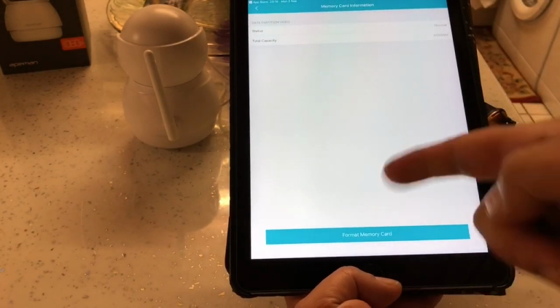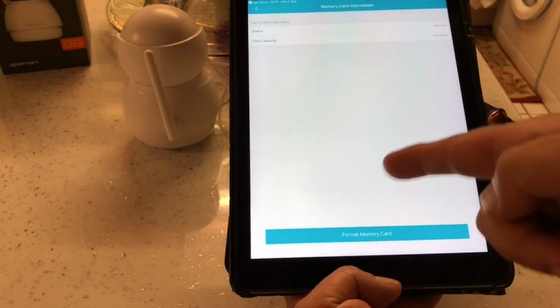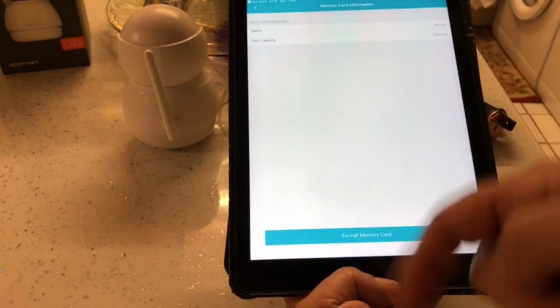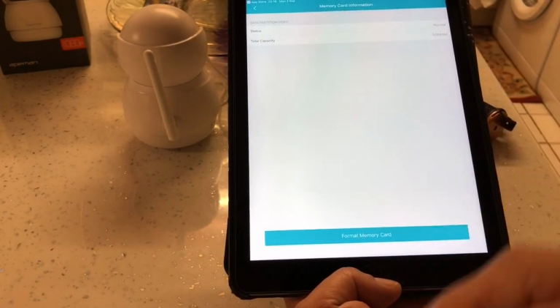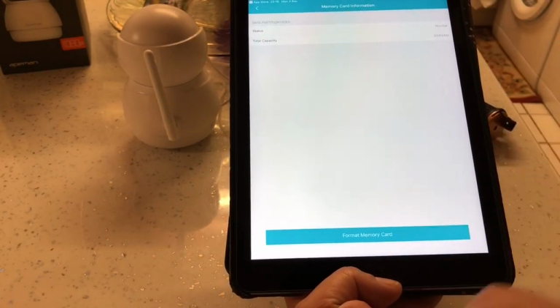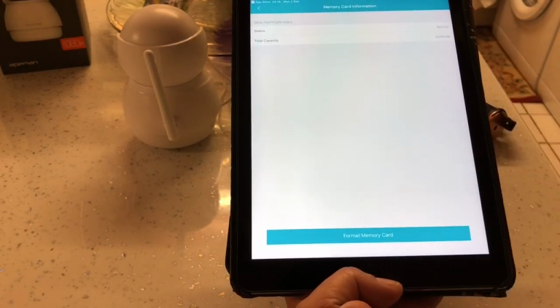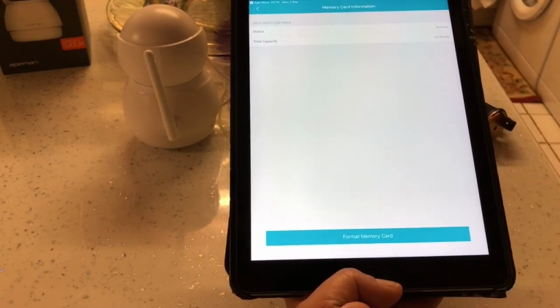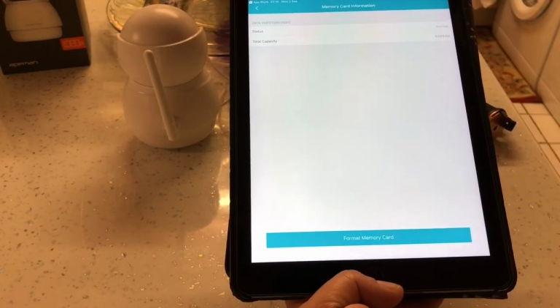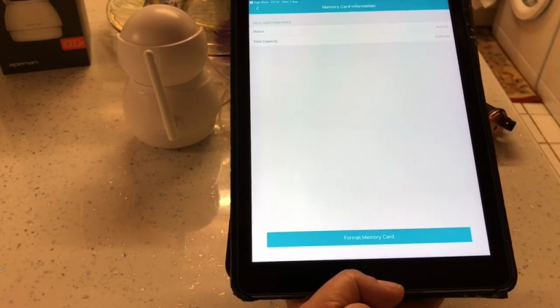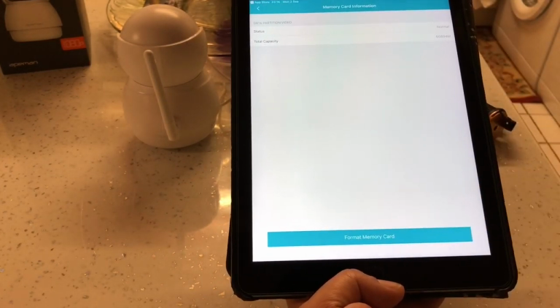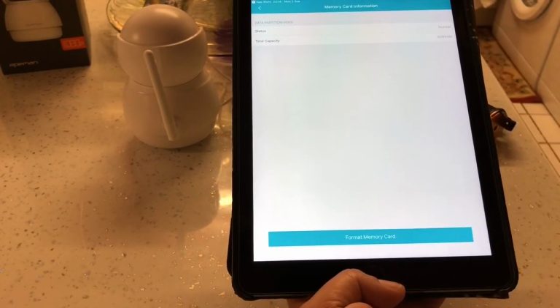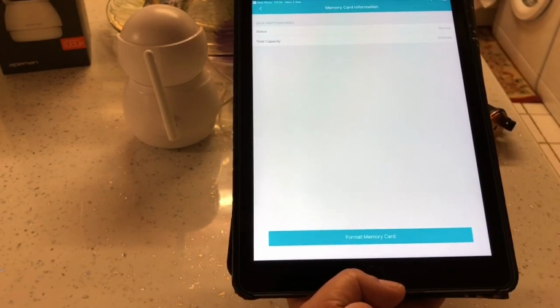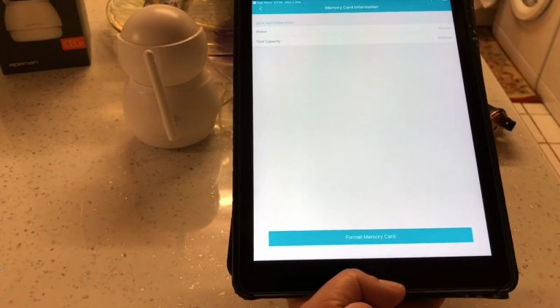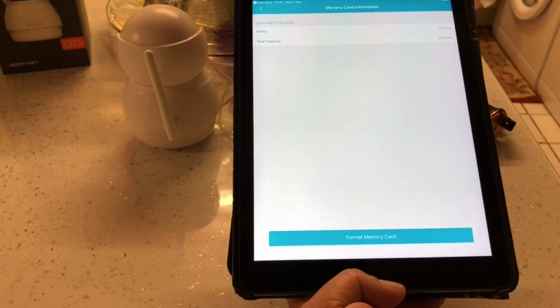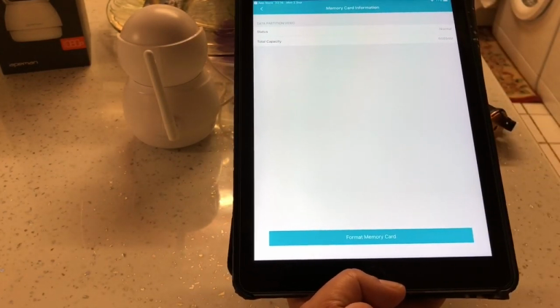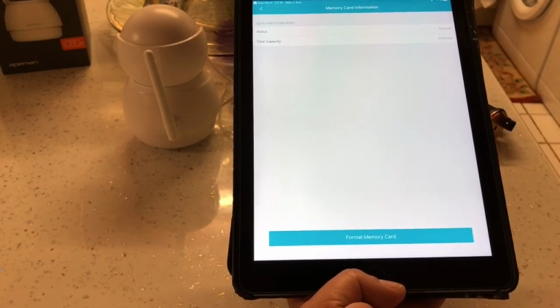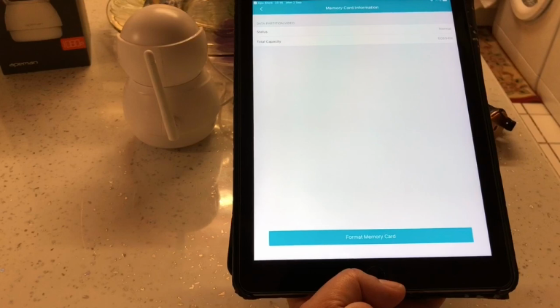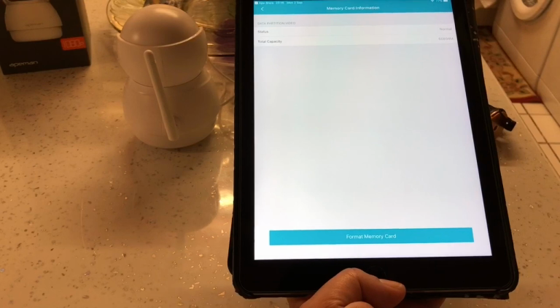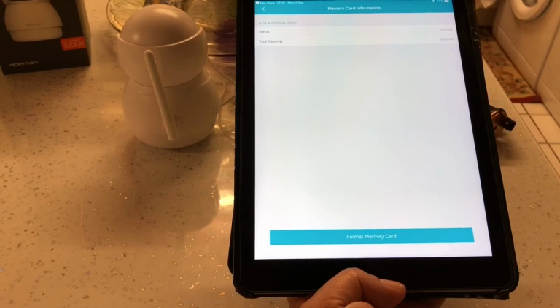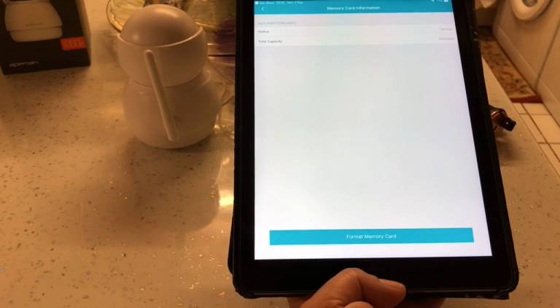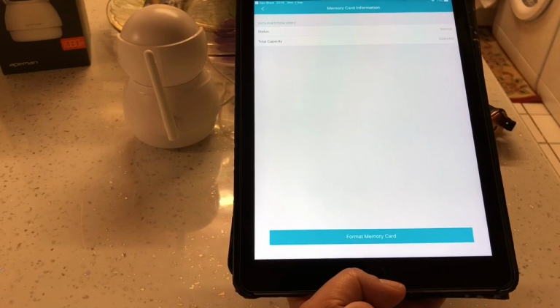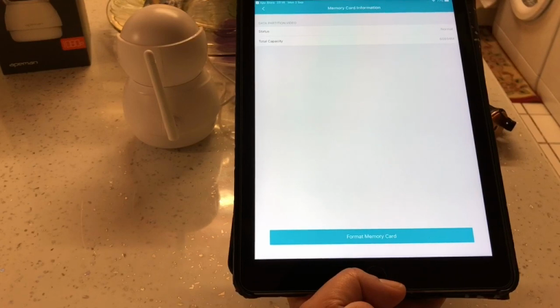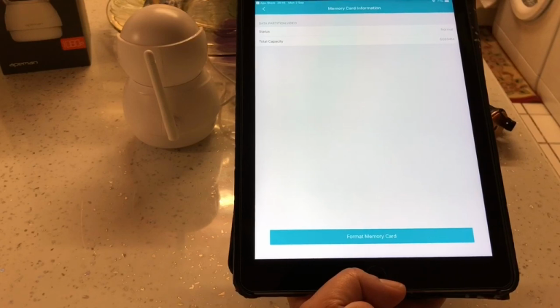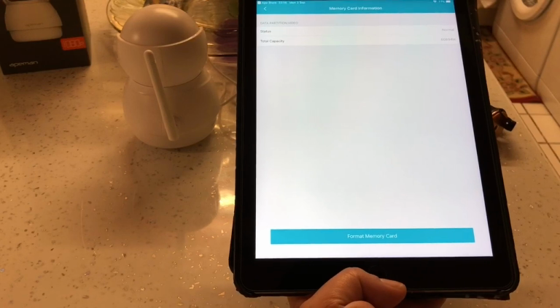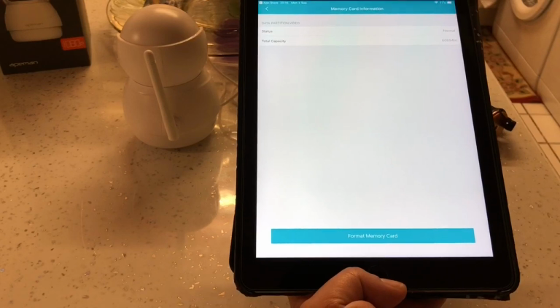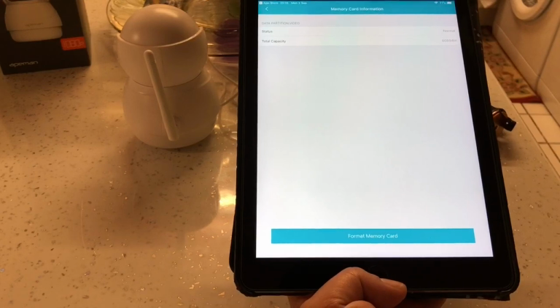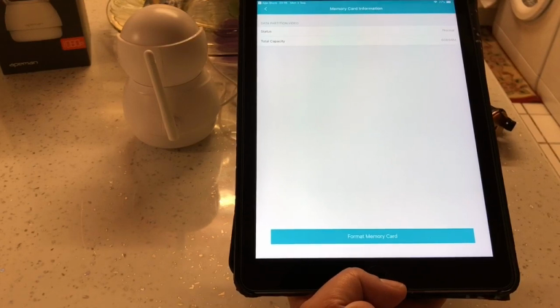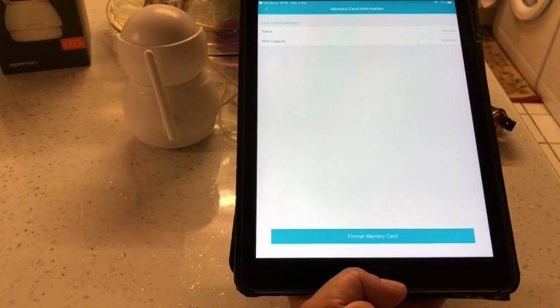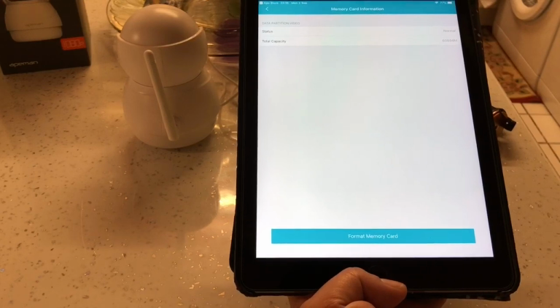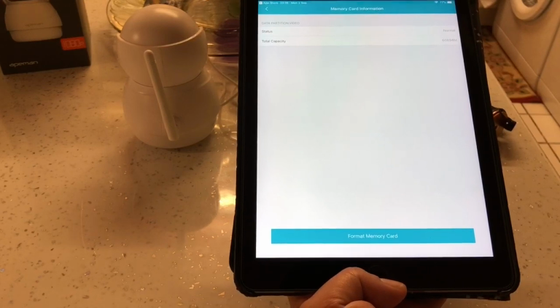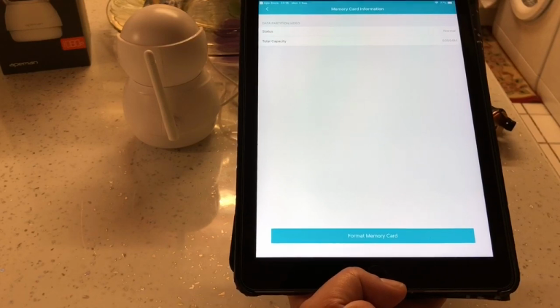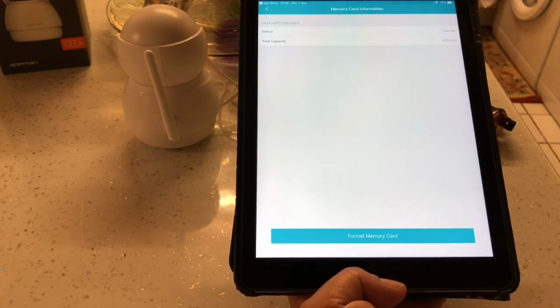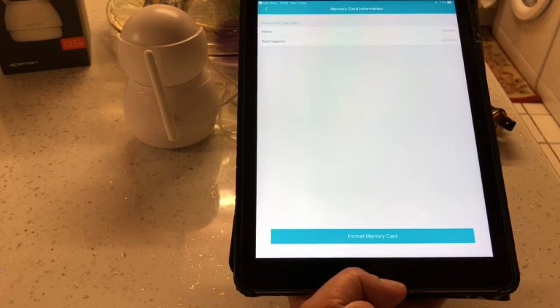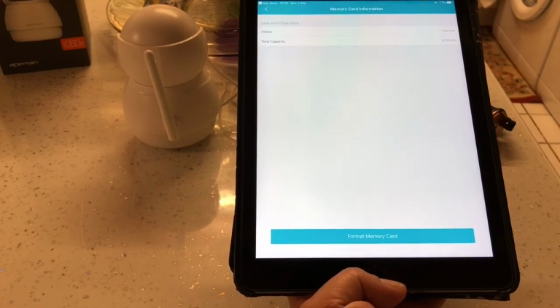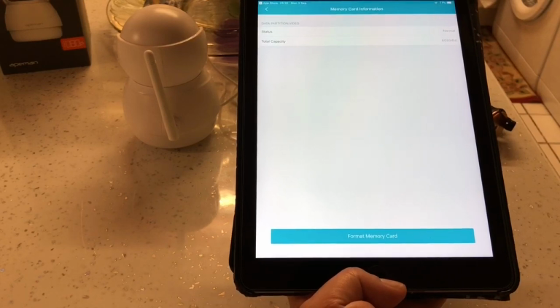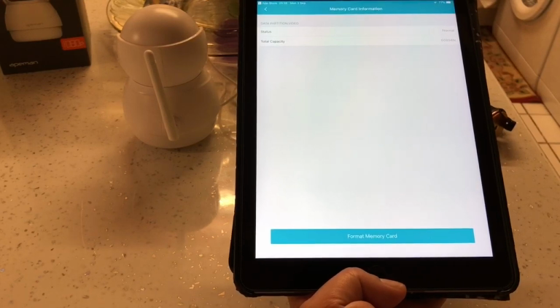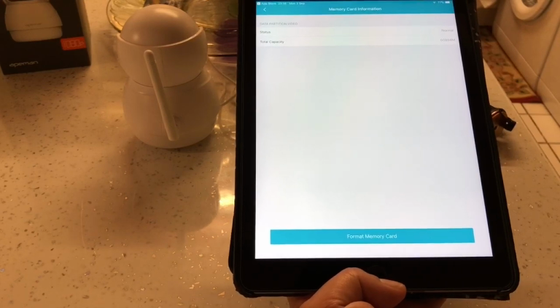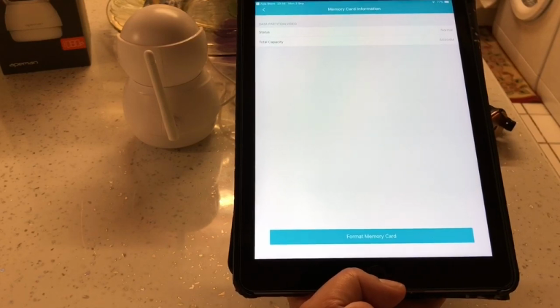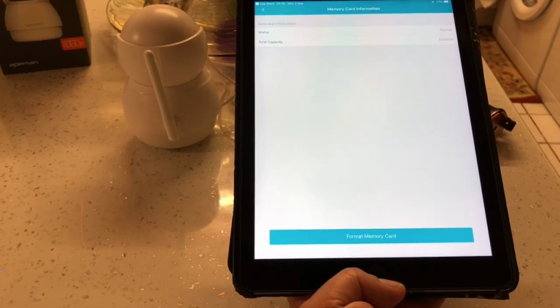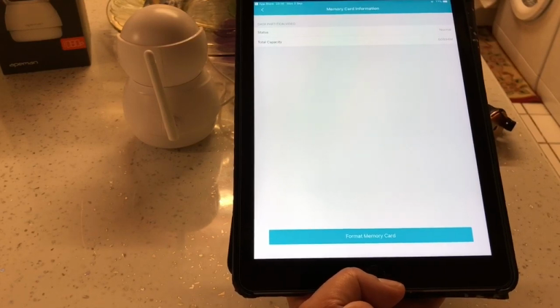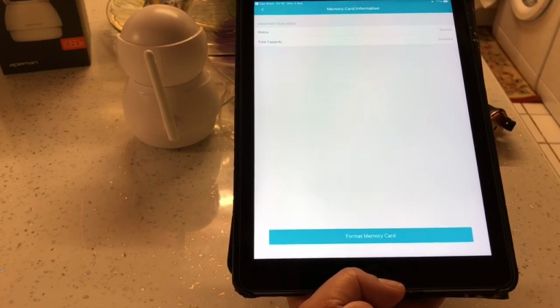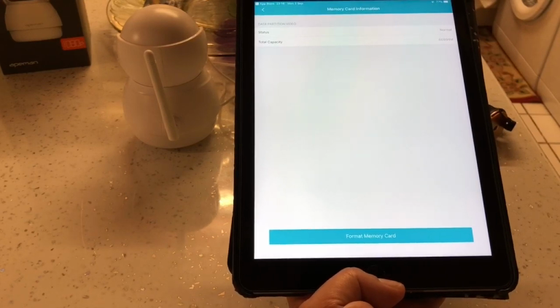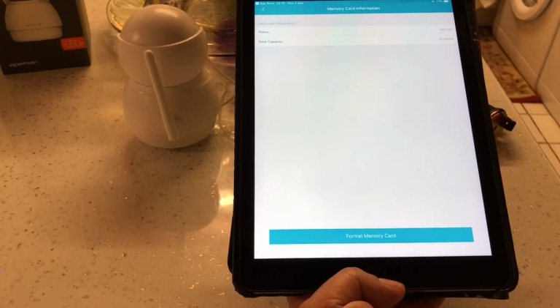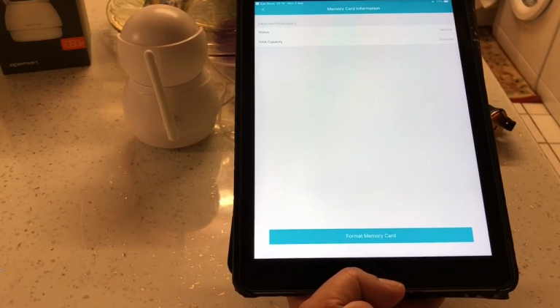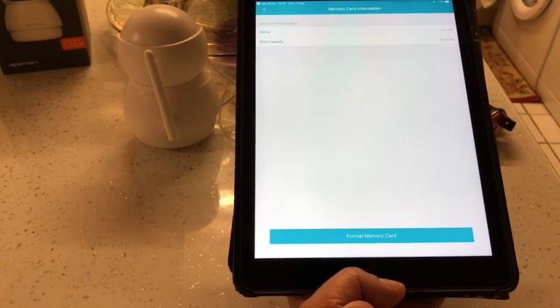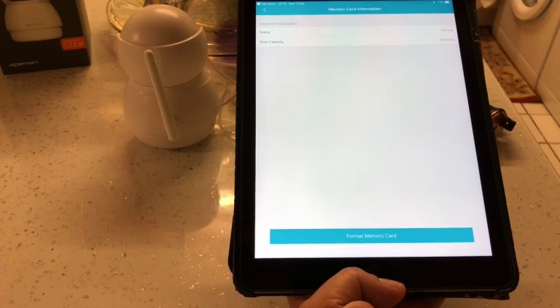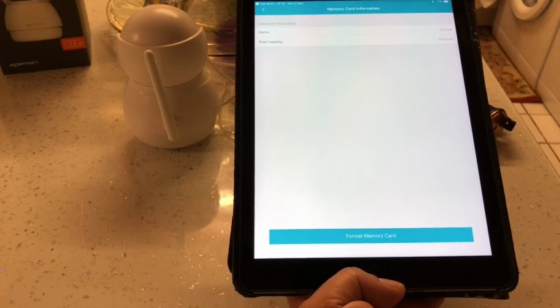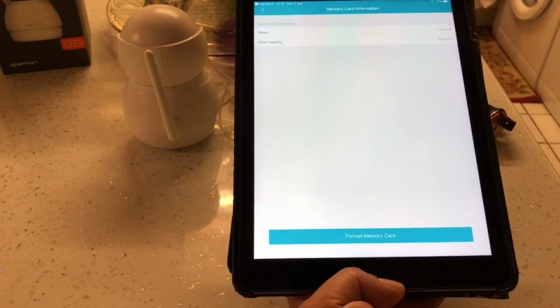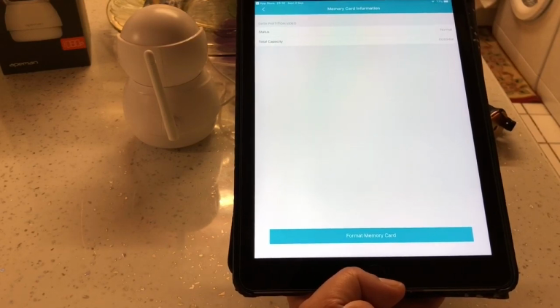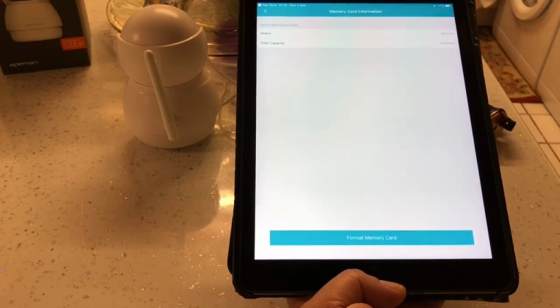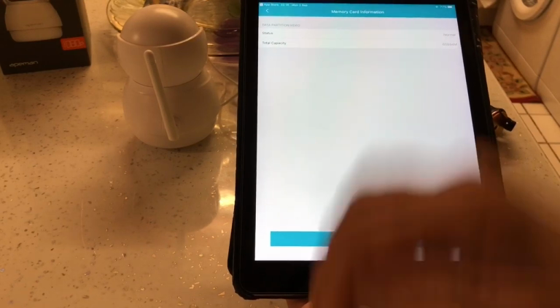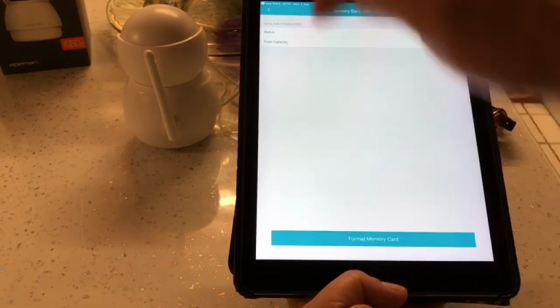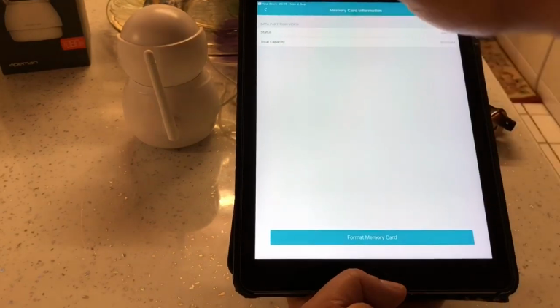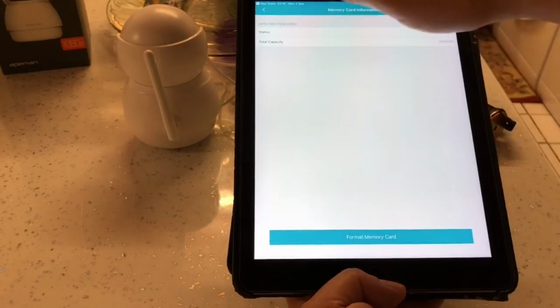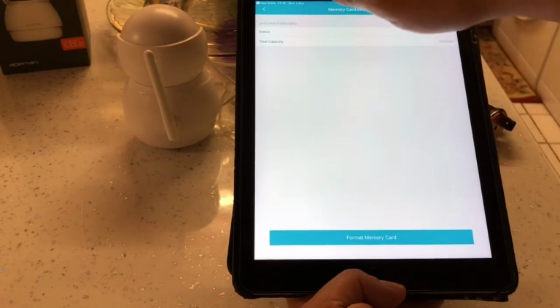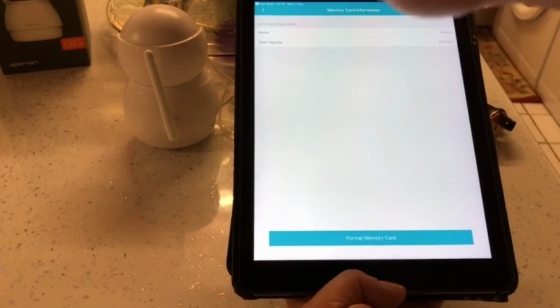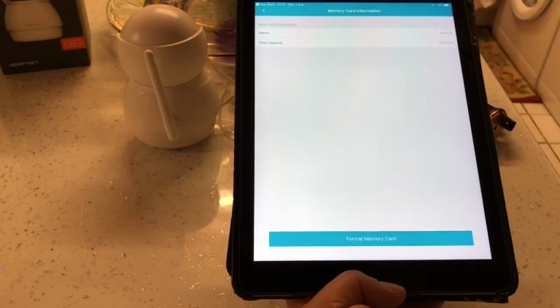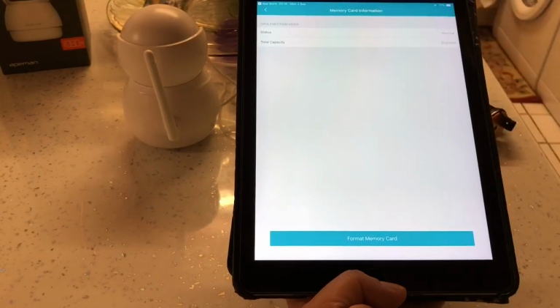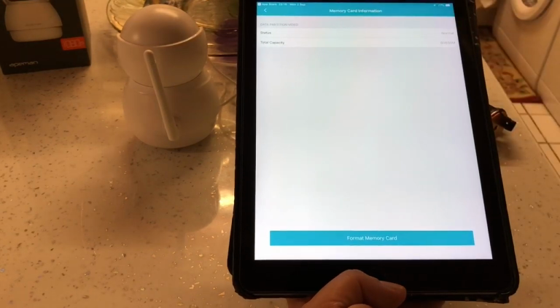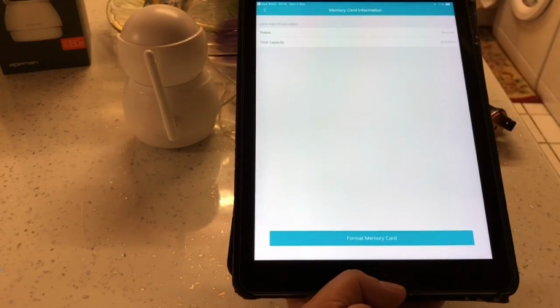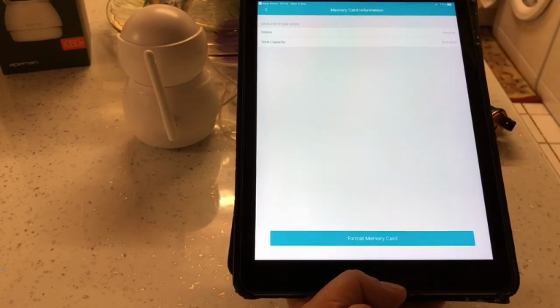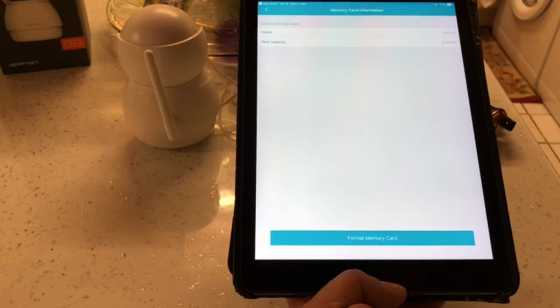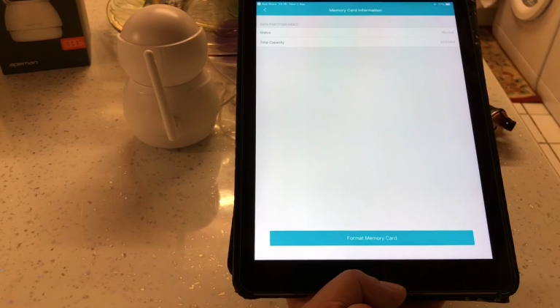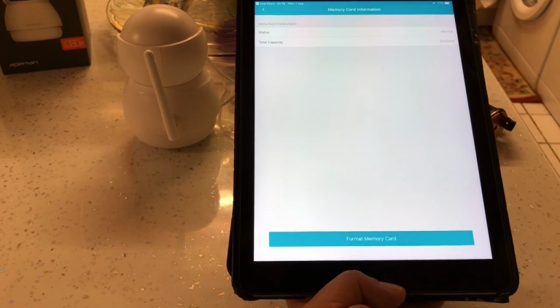The camera has just noticed an alert and sent a notification - it's letting us know that it's detected some movement. I'll show you that in a minute.